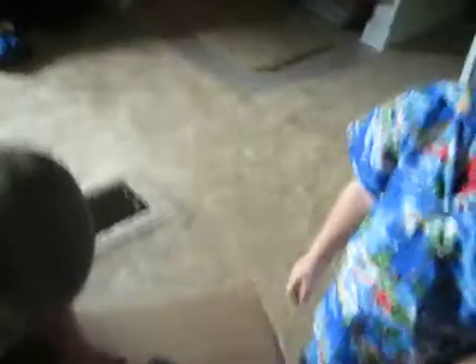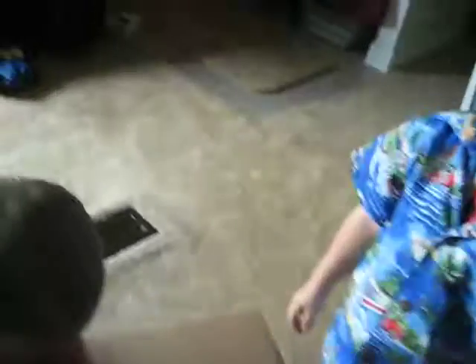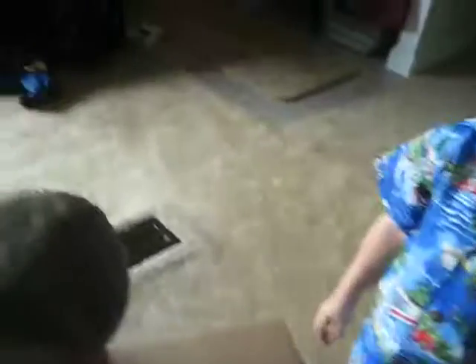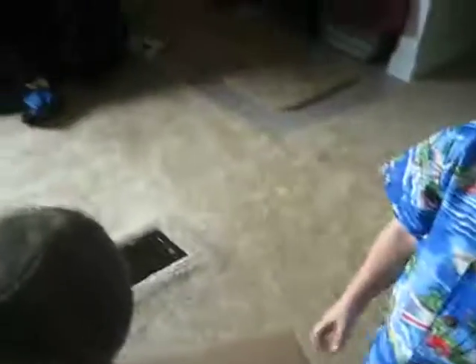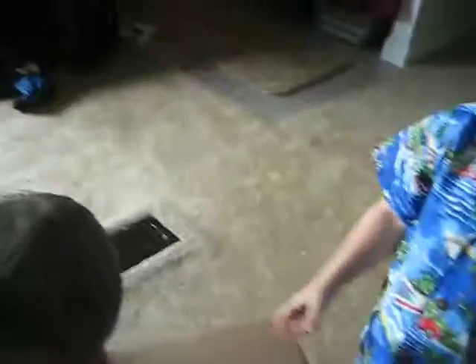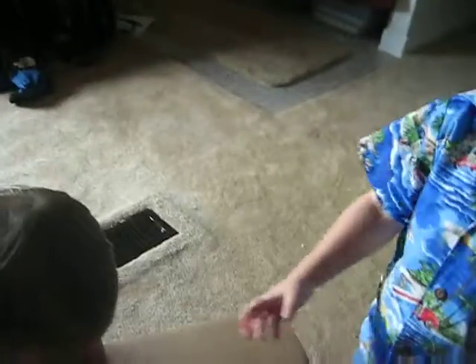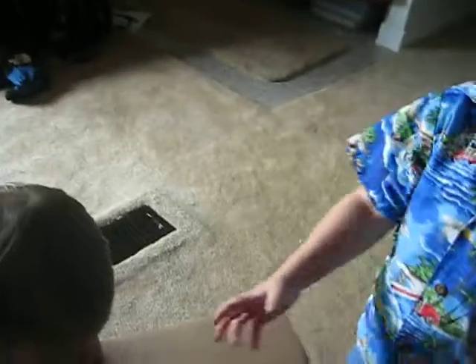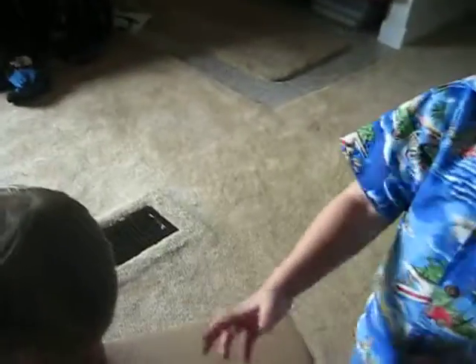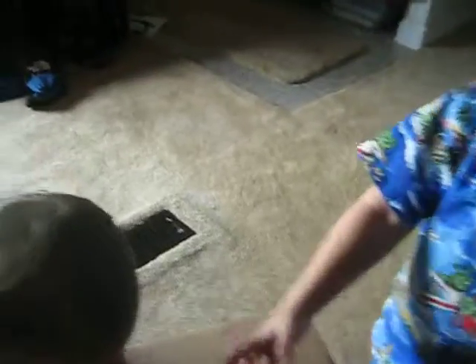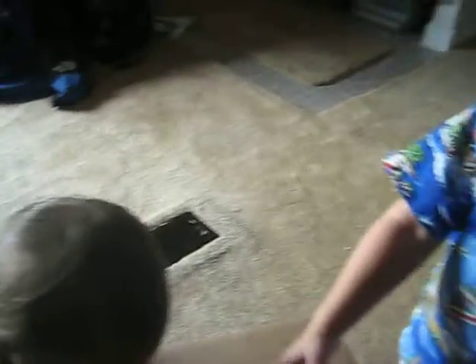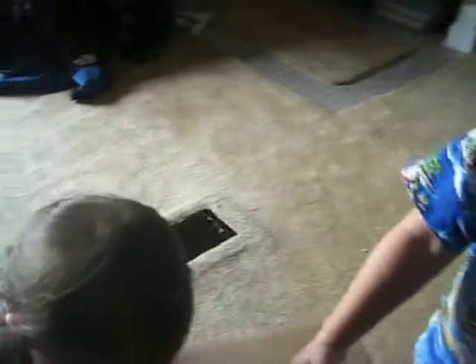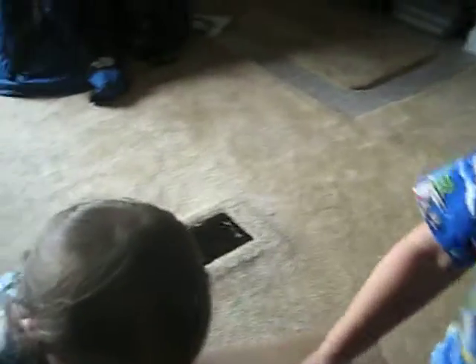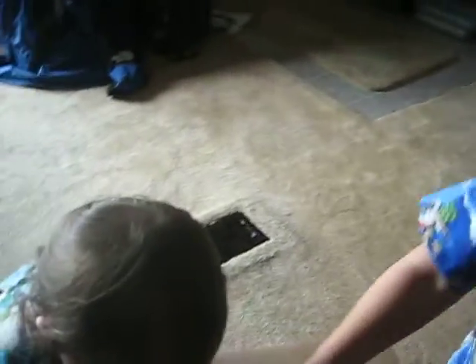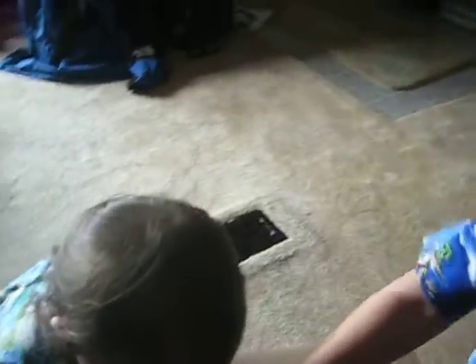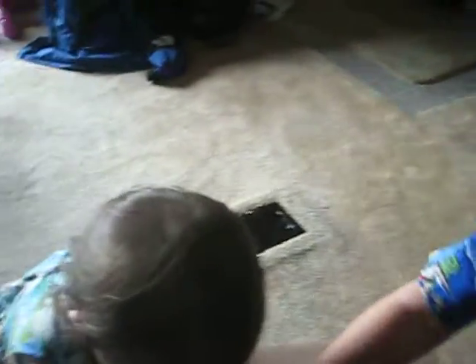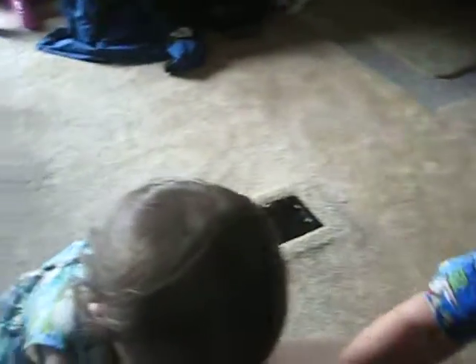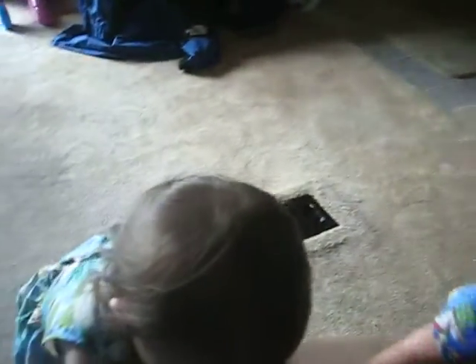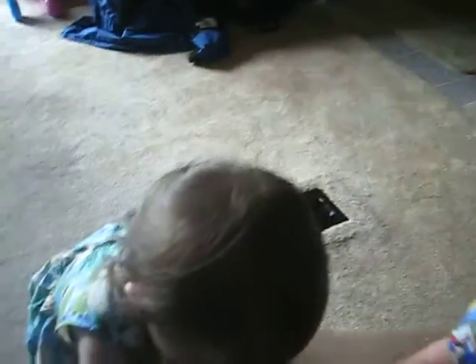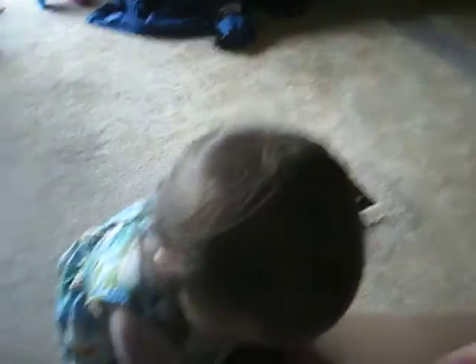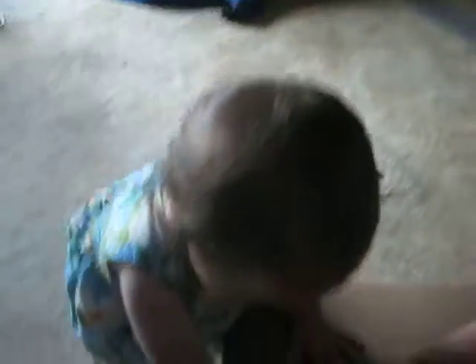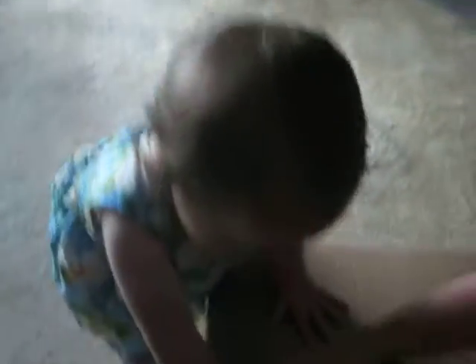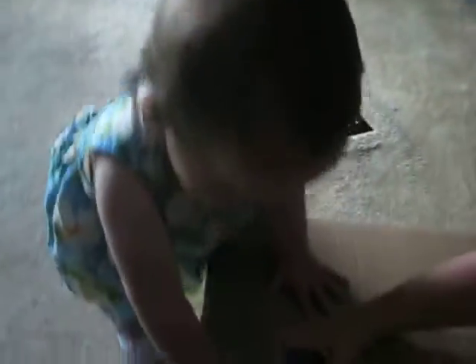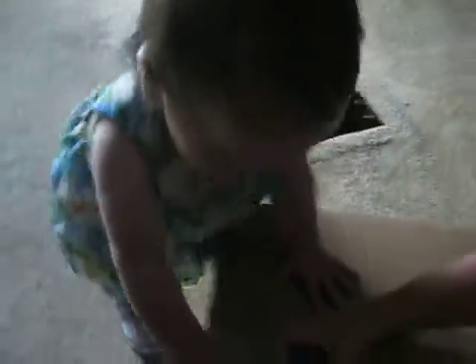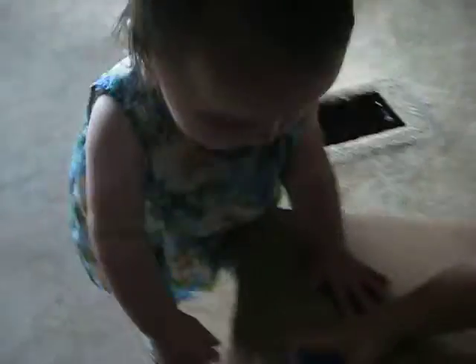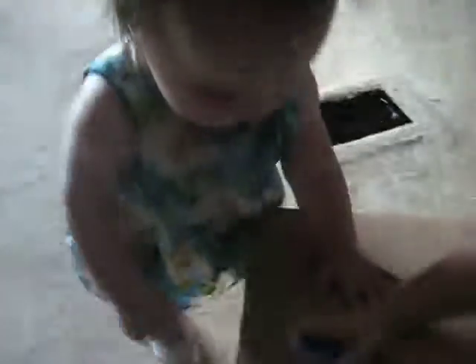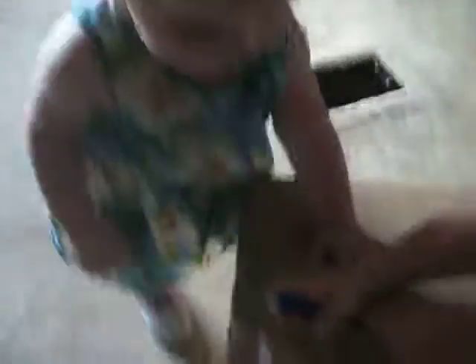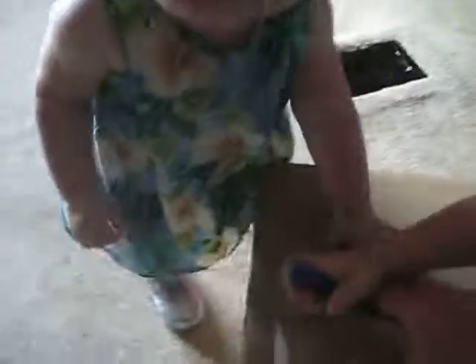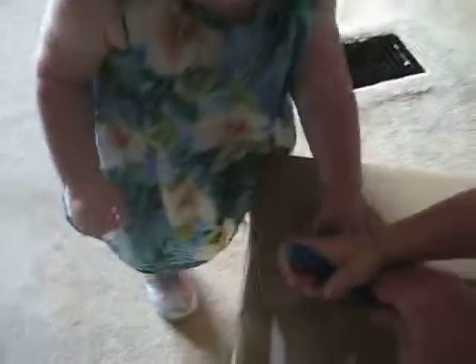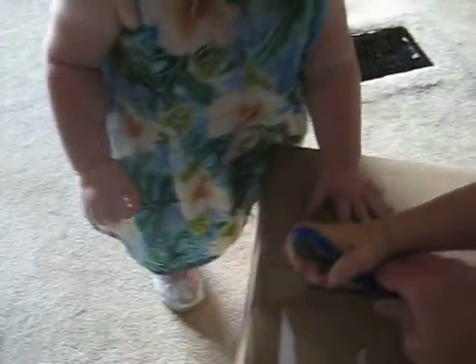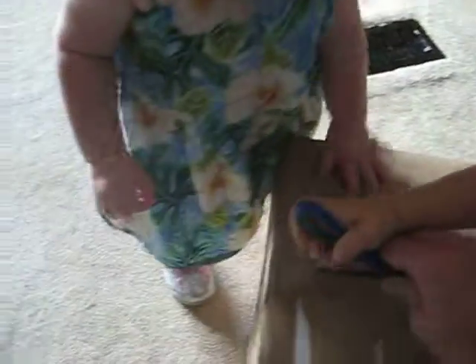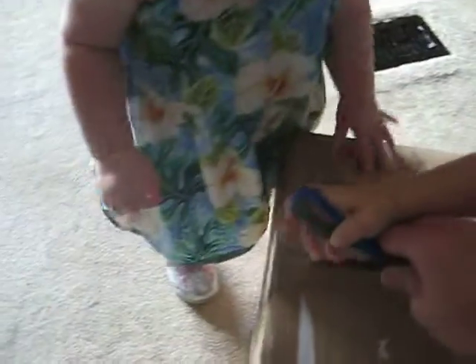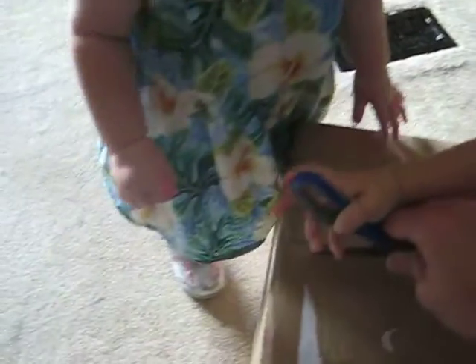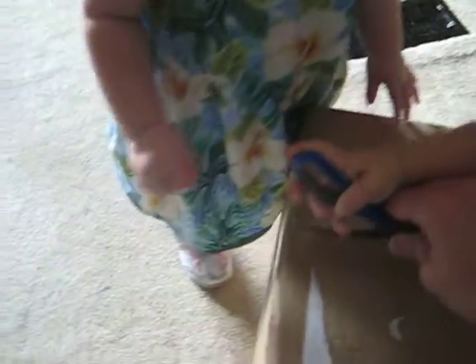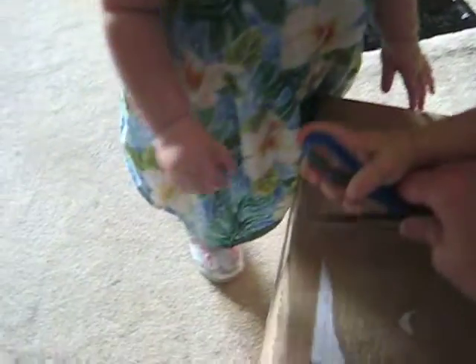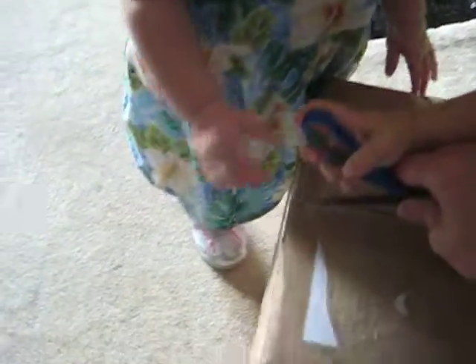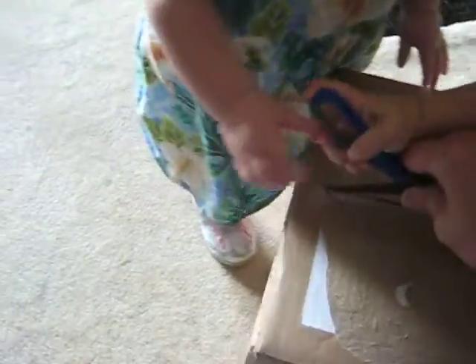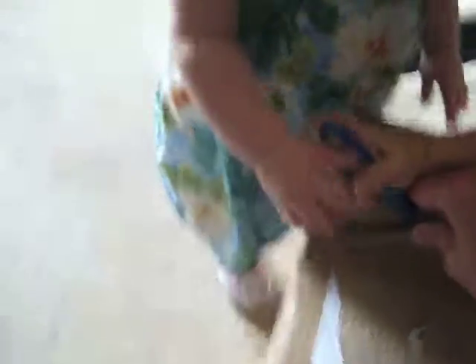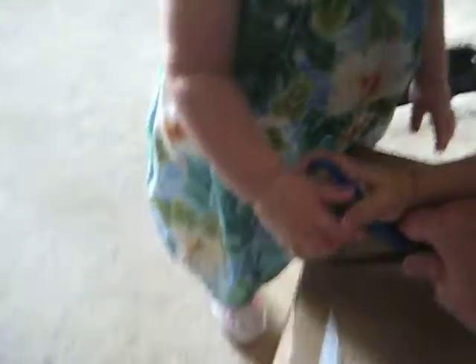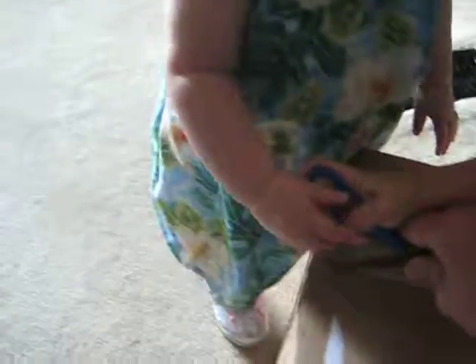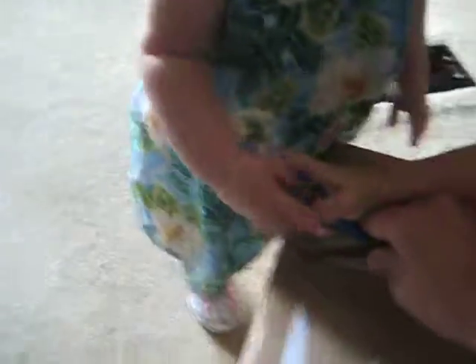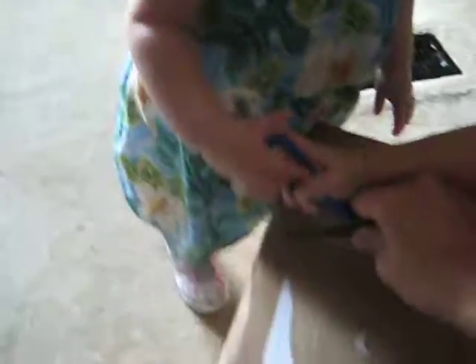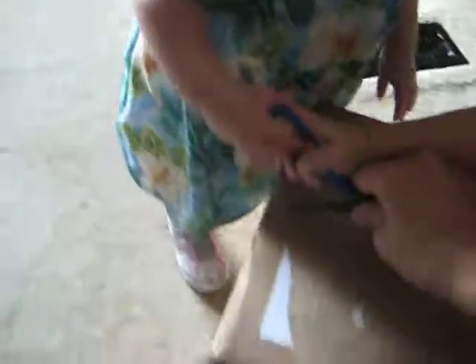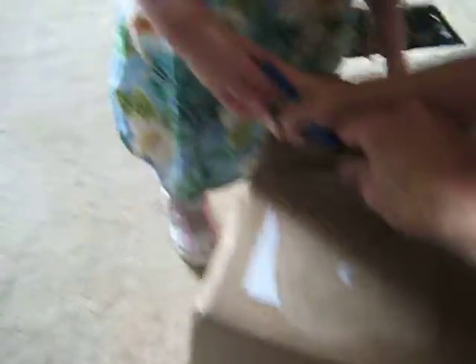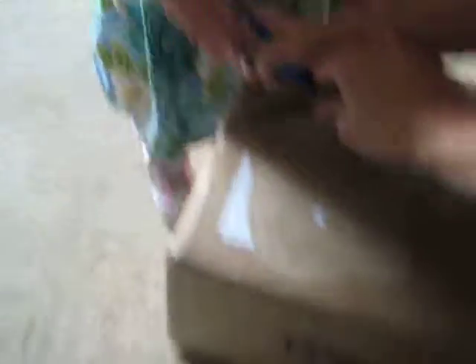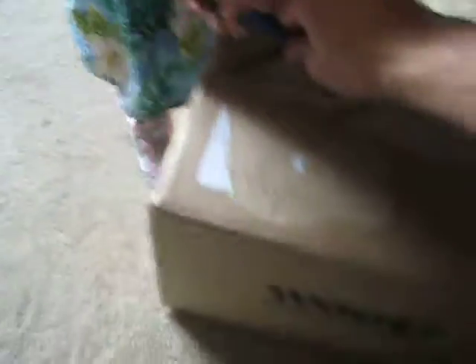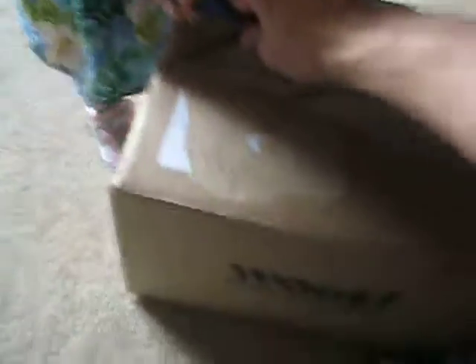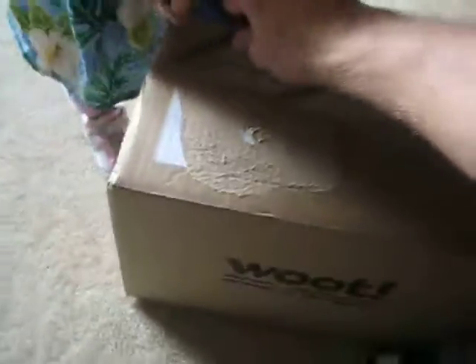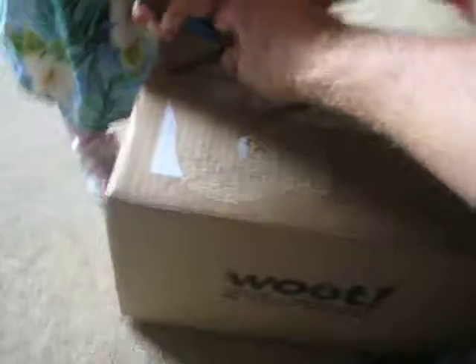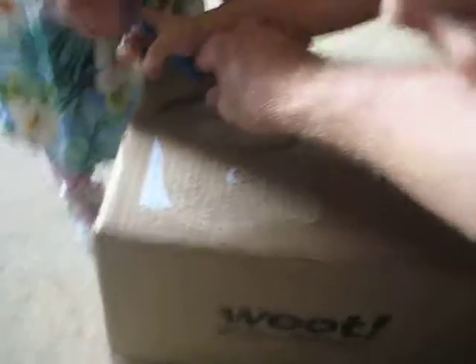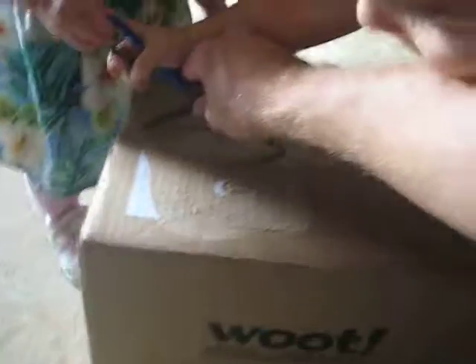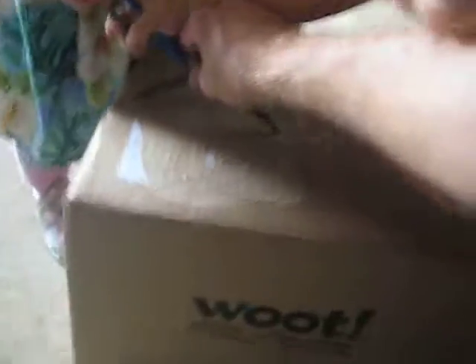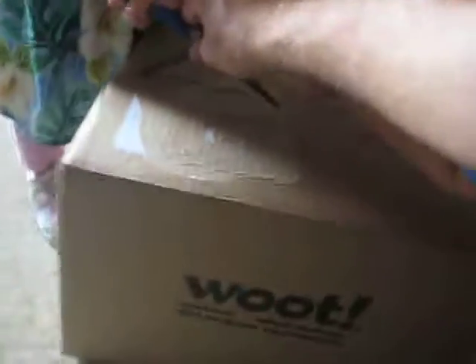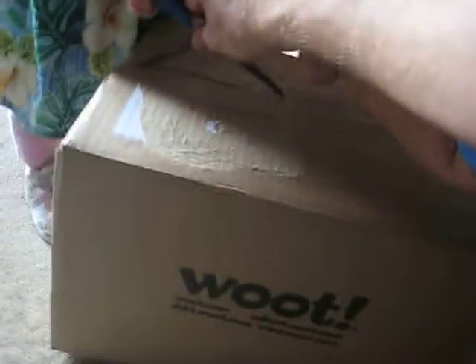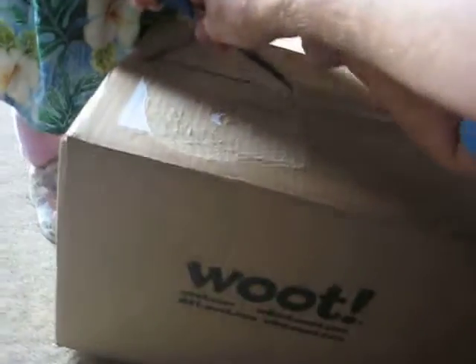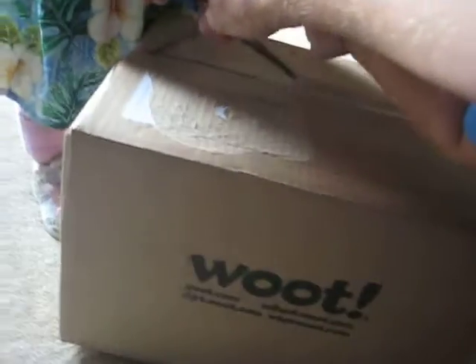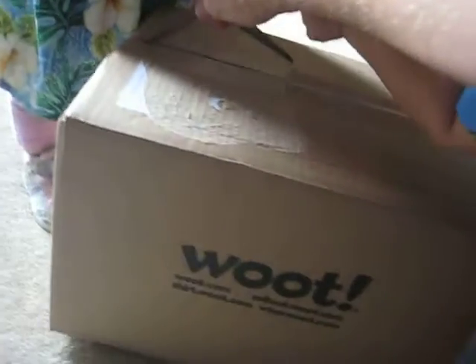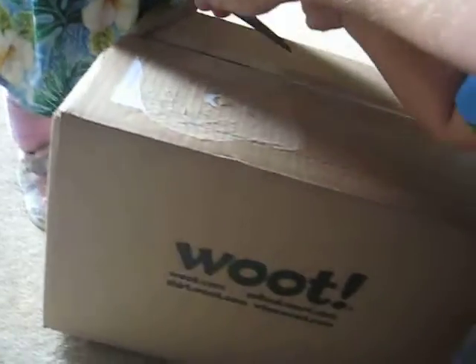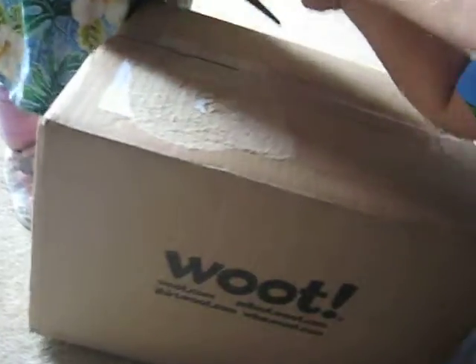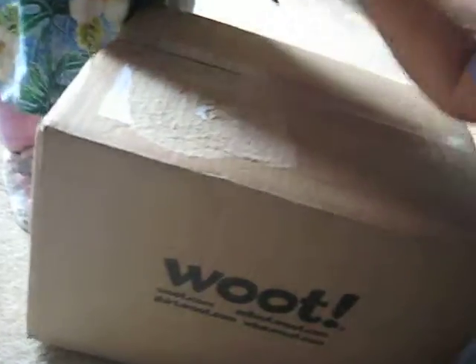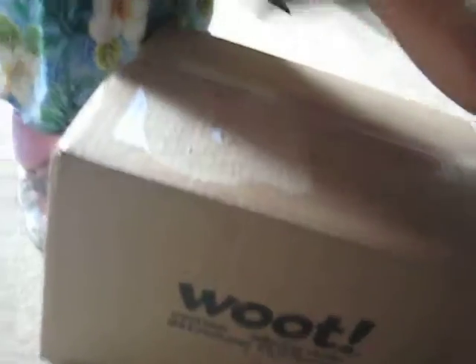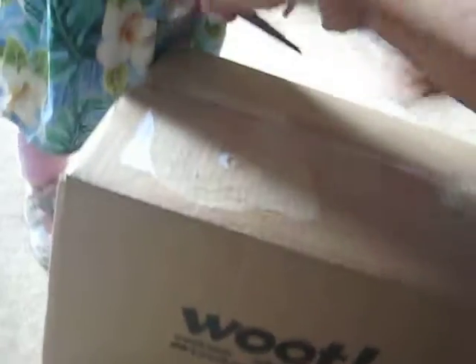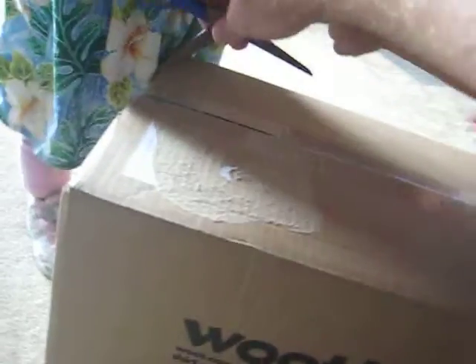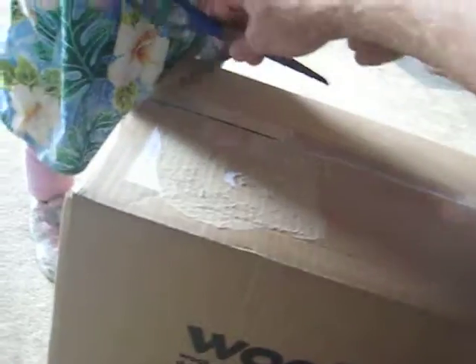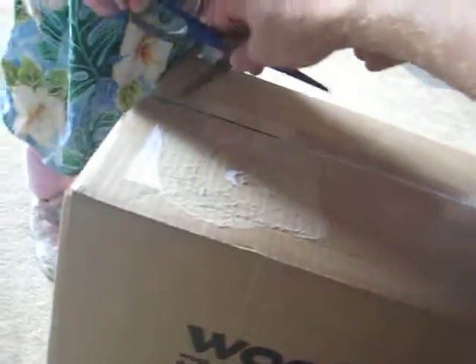Here we go. Ready? We're going to do this. Princess, move her finger. This is the wood box we're going to open. Ready?